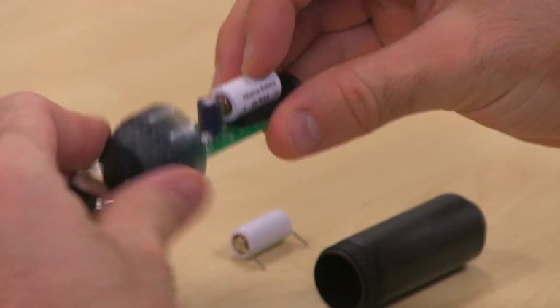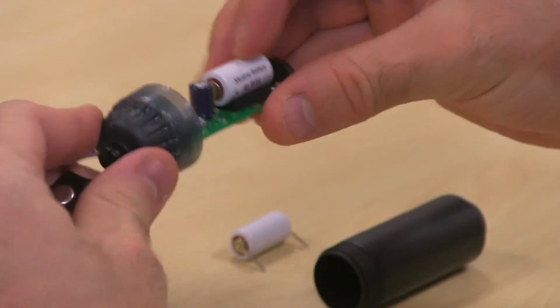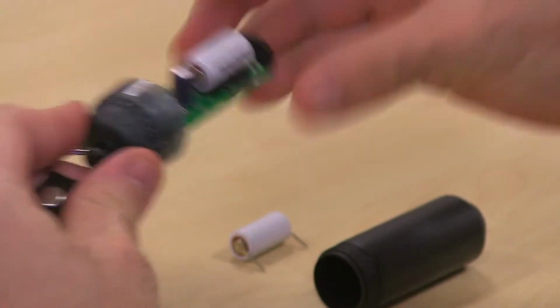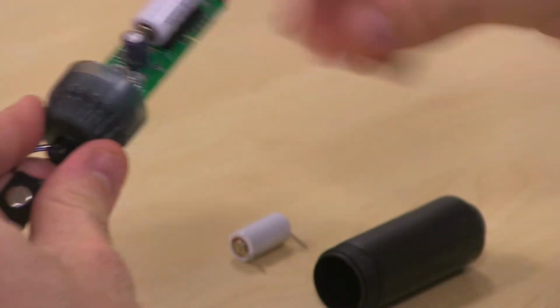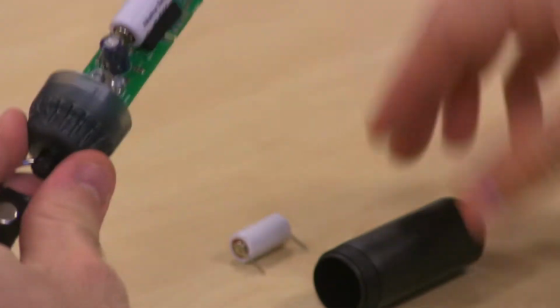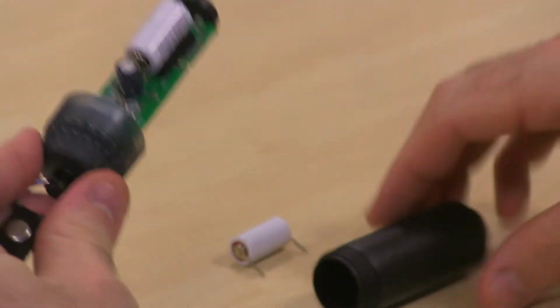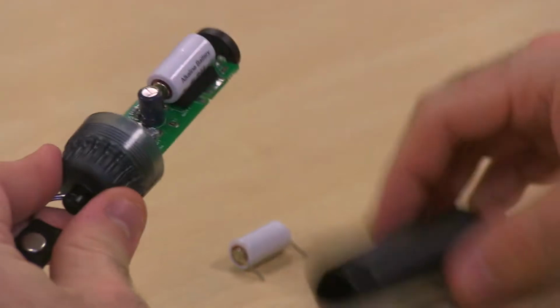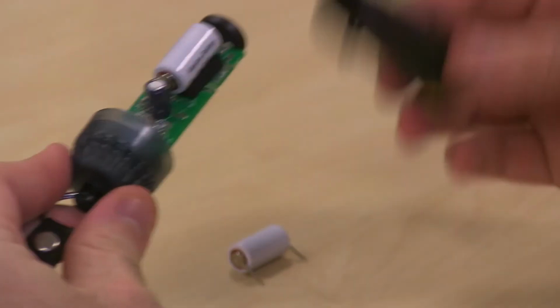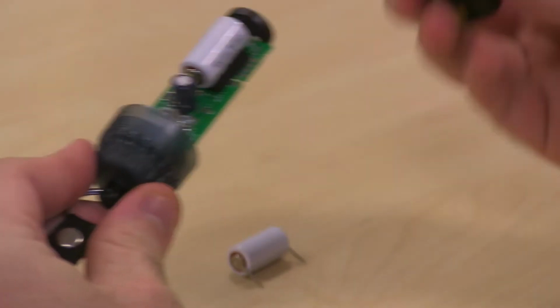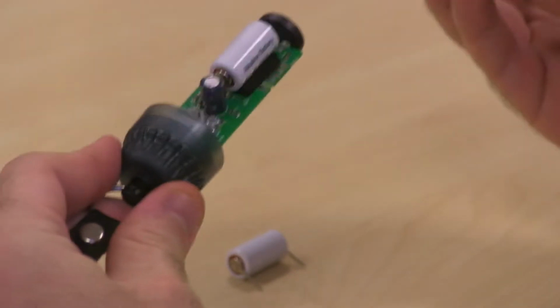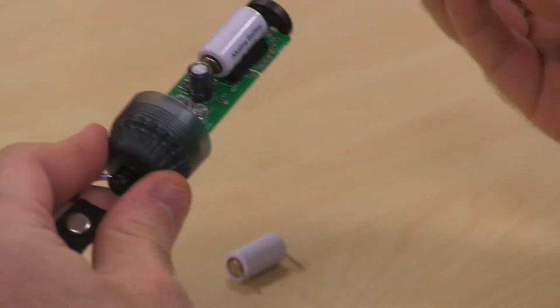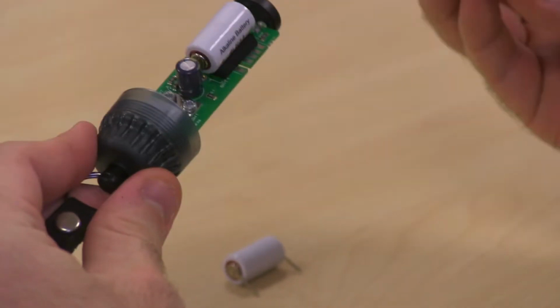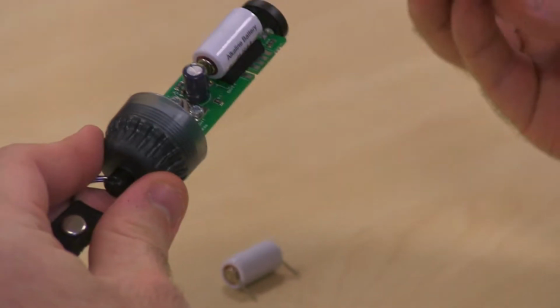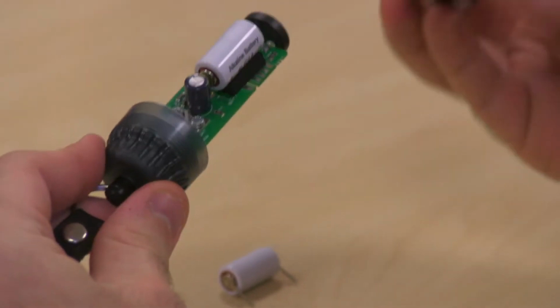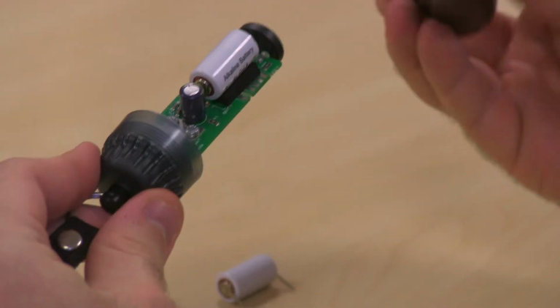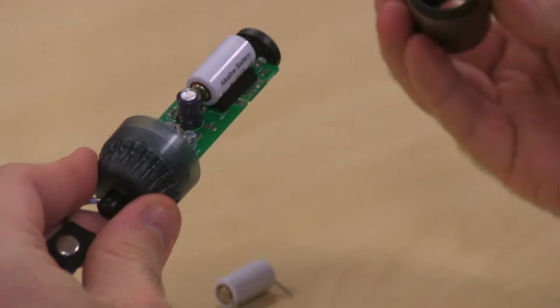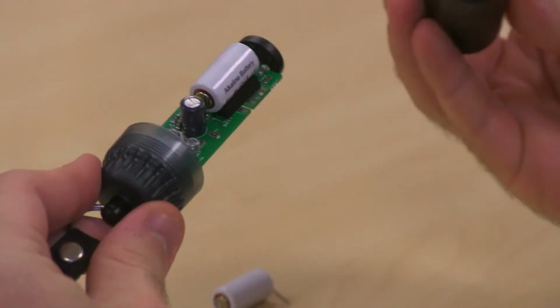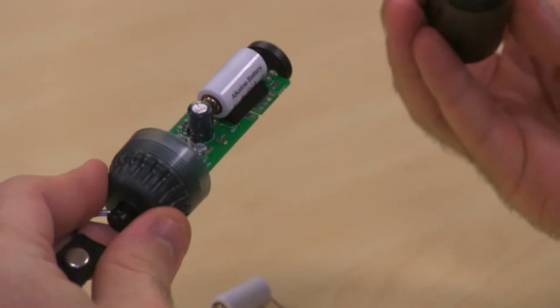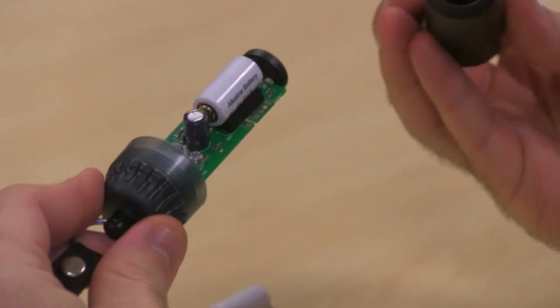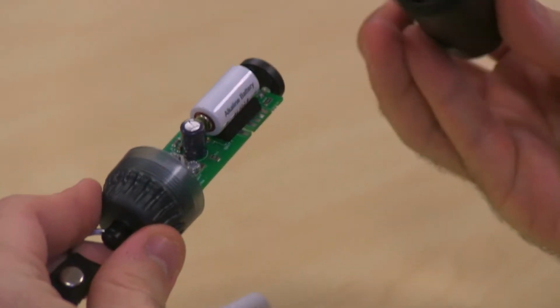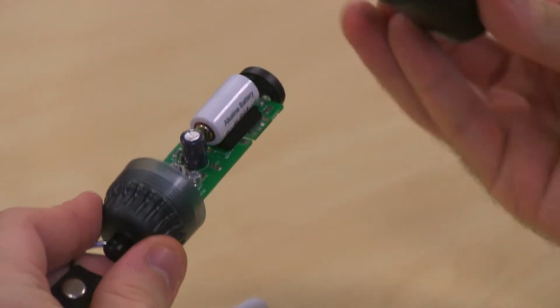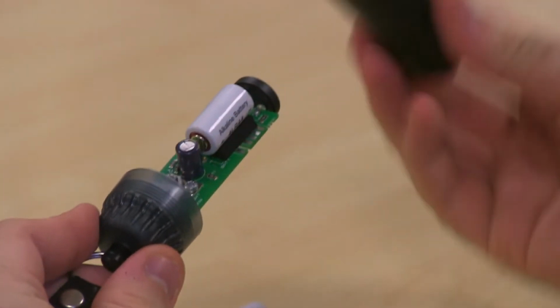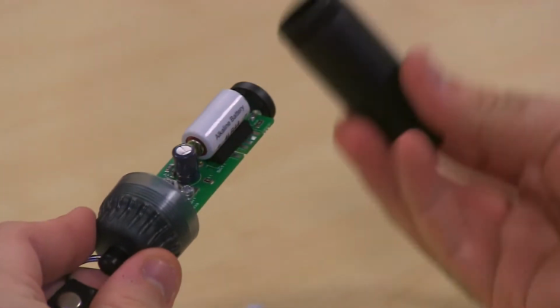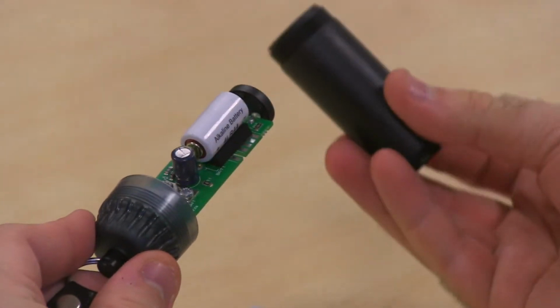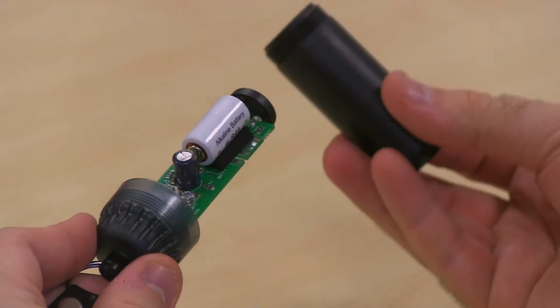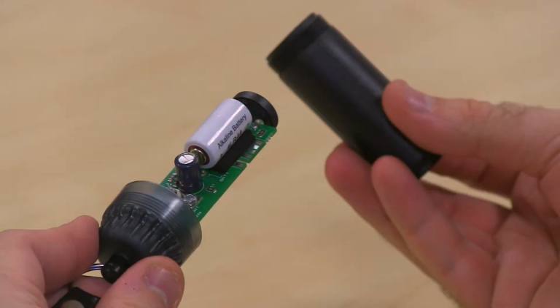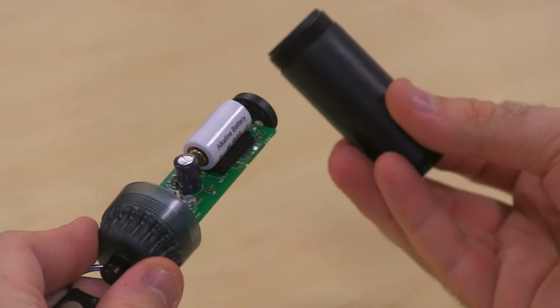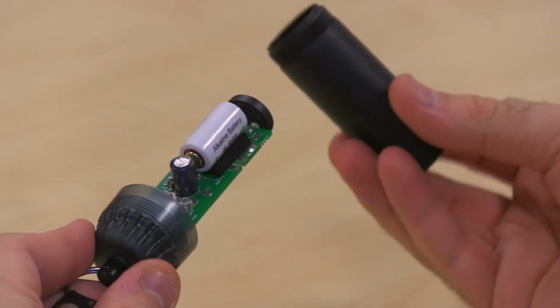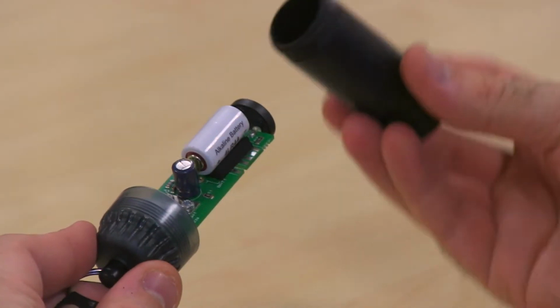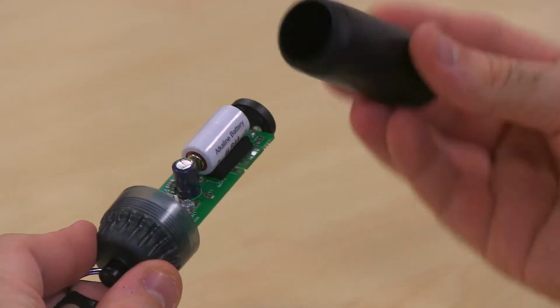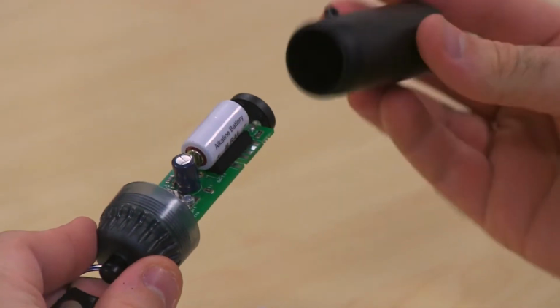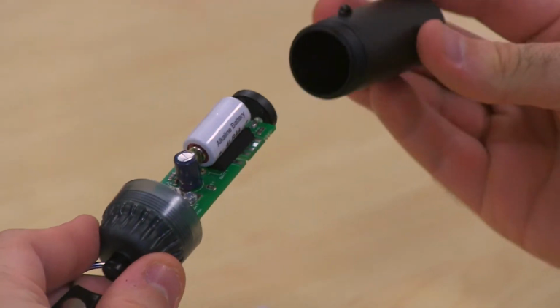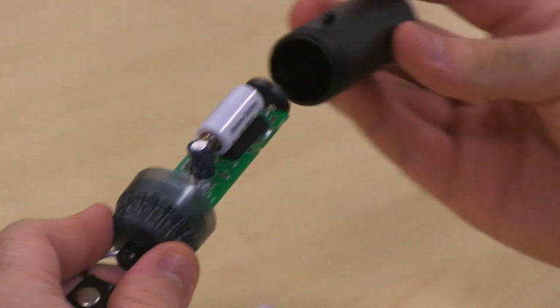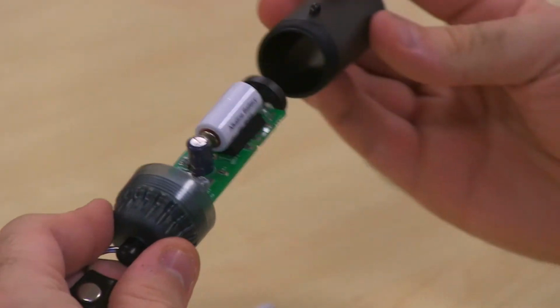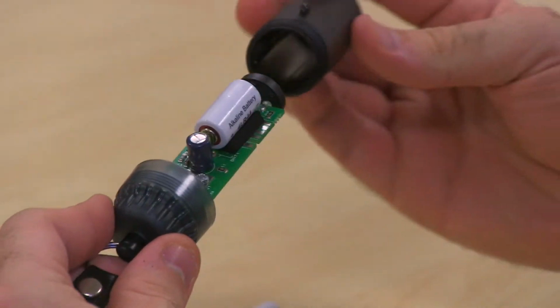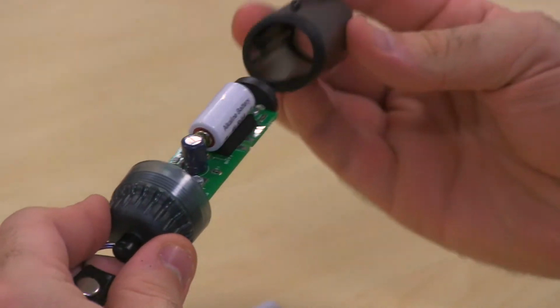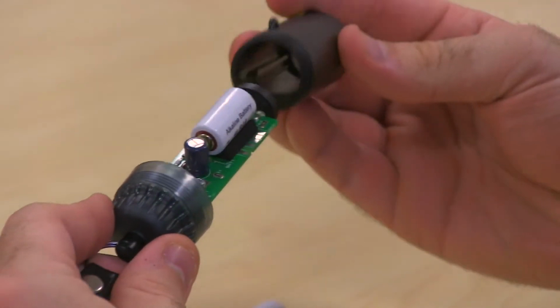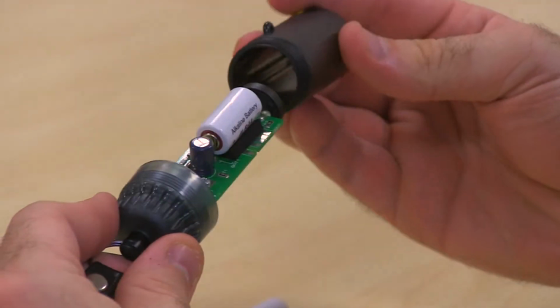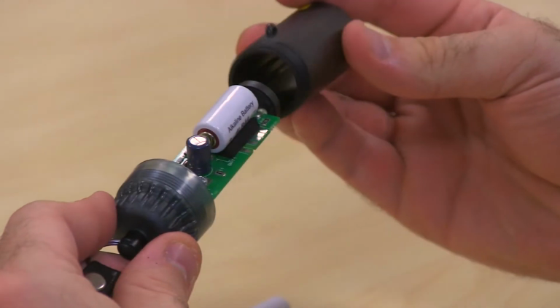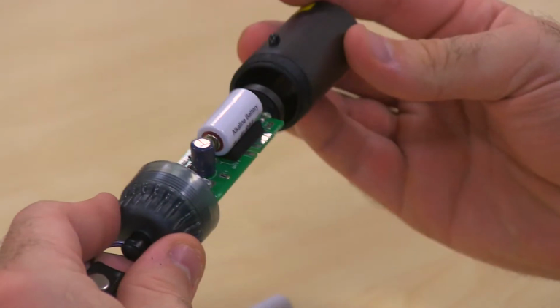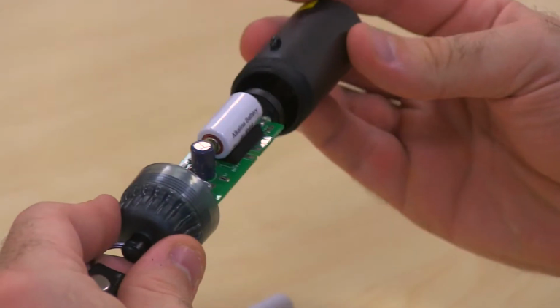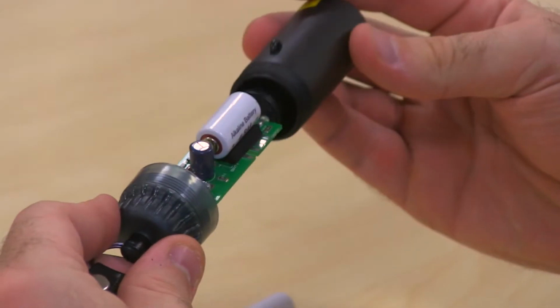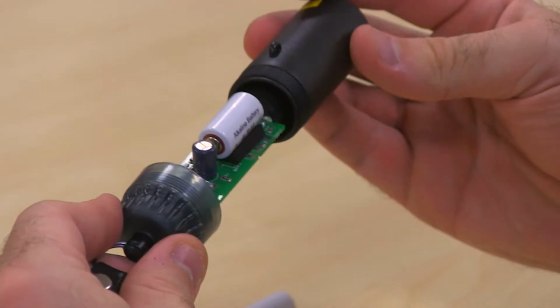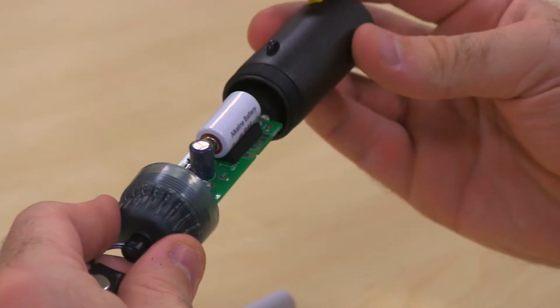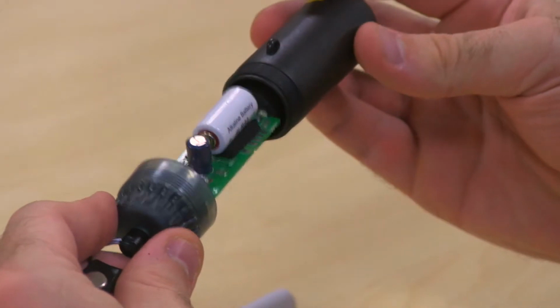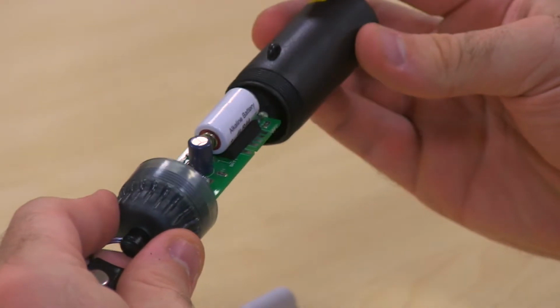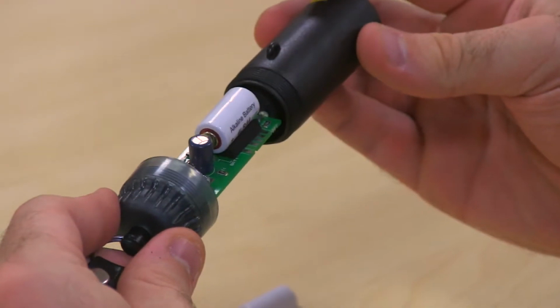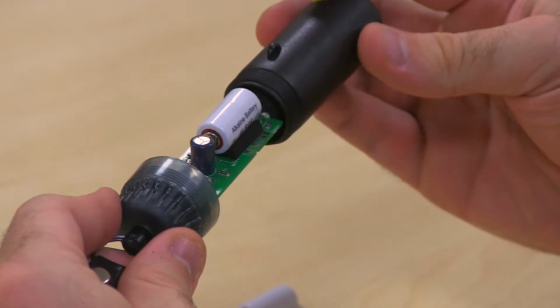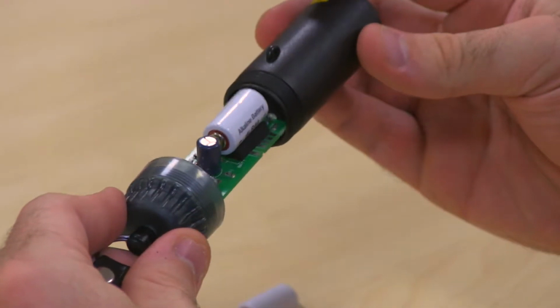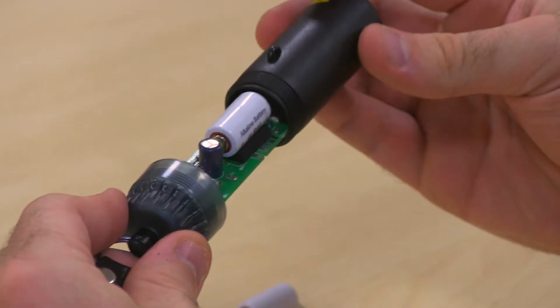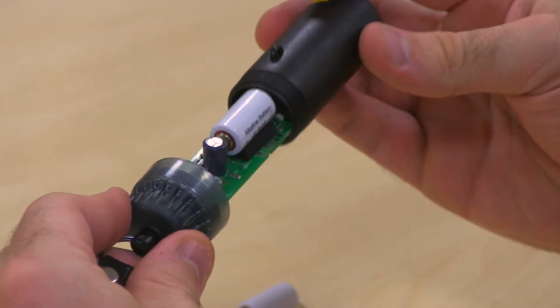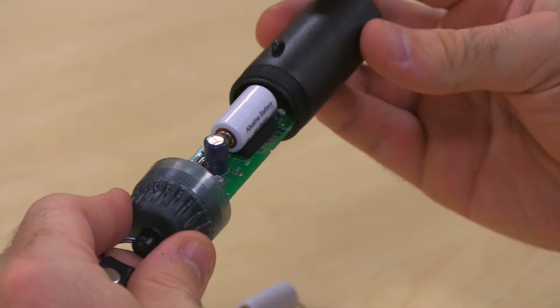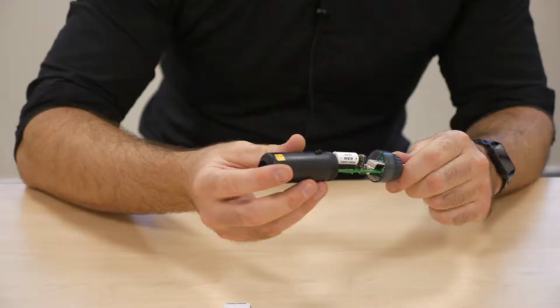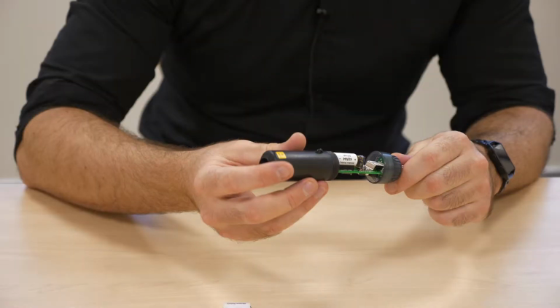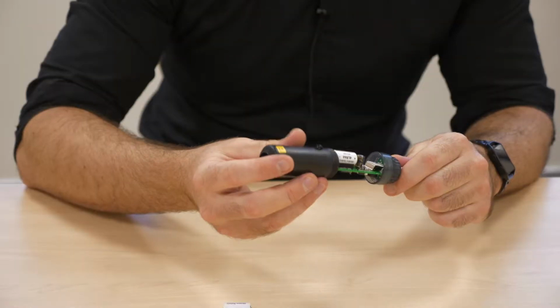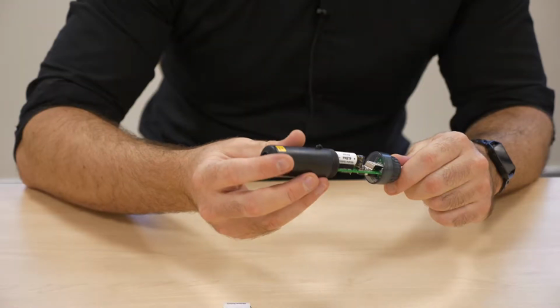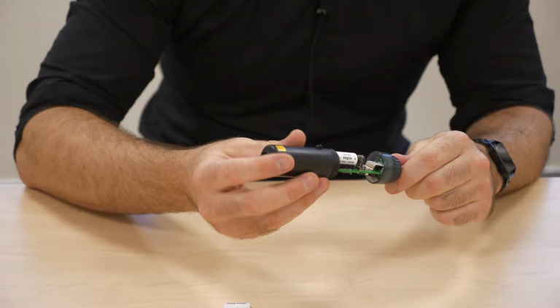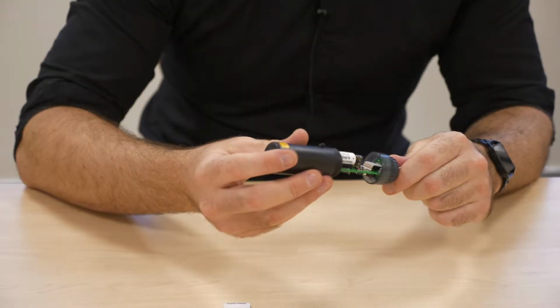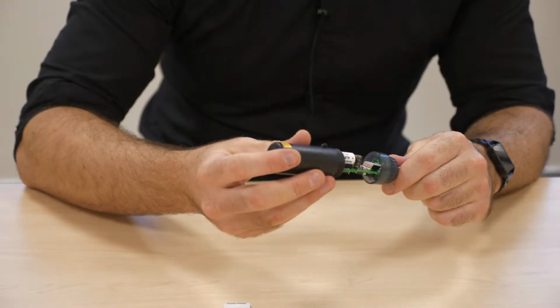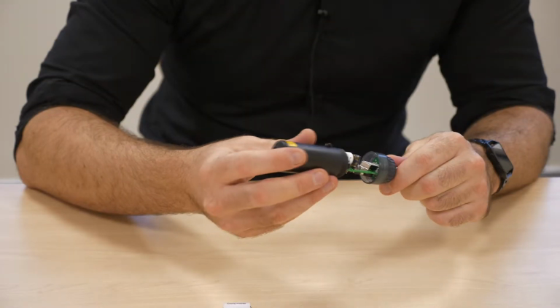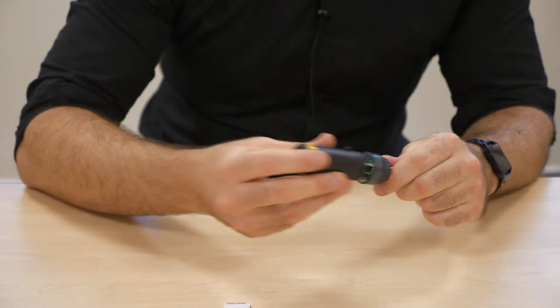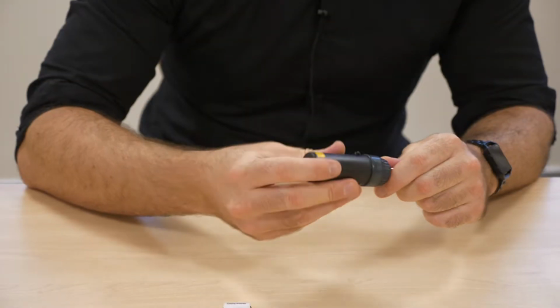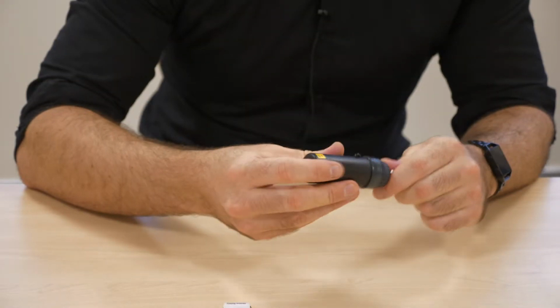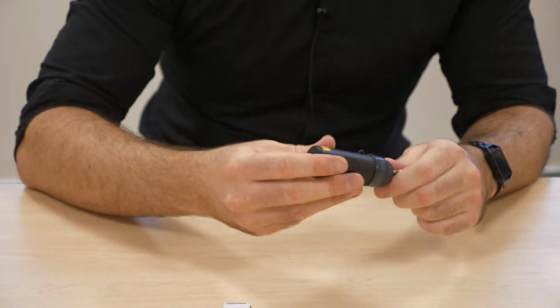Finally, paying attention to the rails inside the case, simply slide the case back over and re-tighten it.